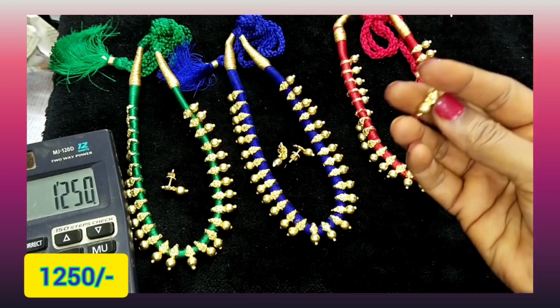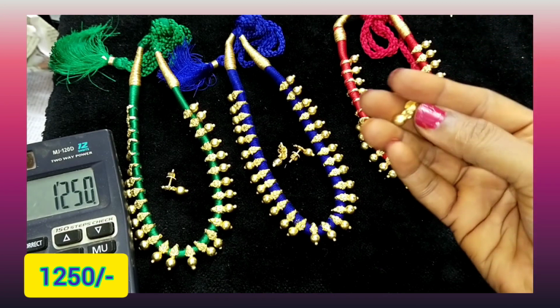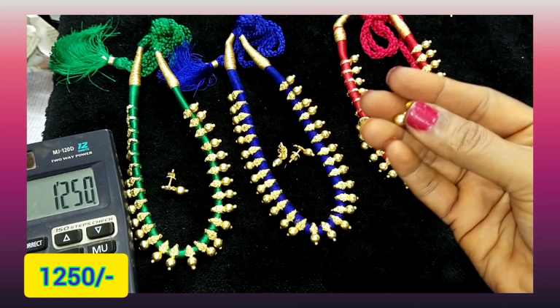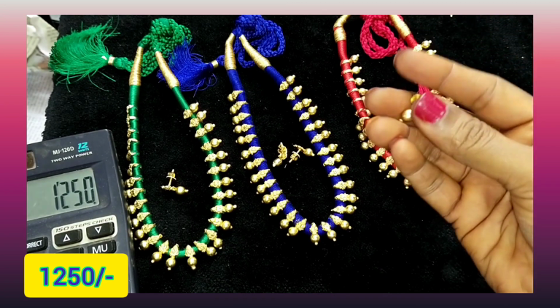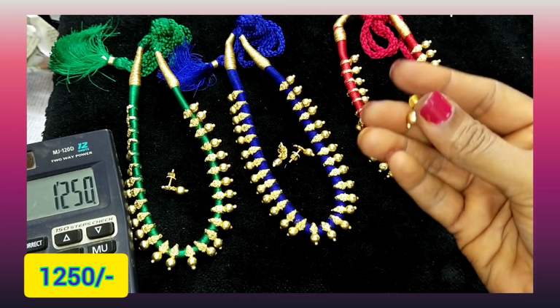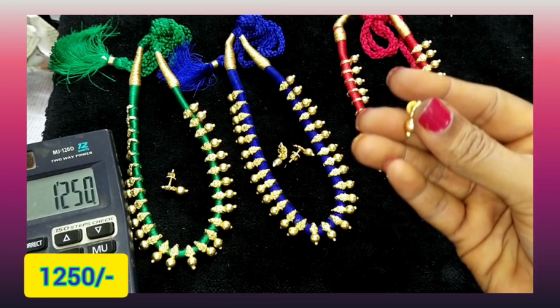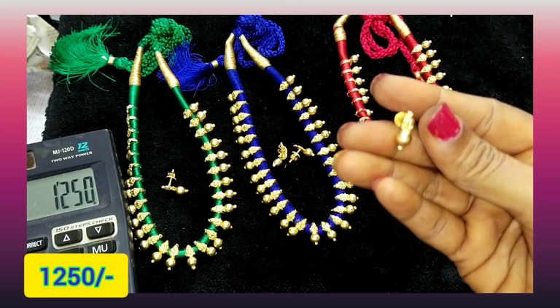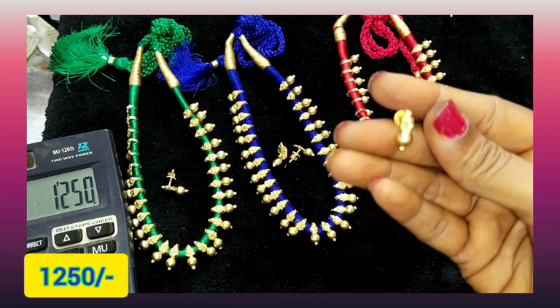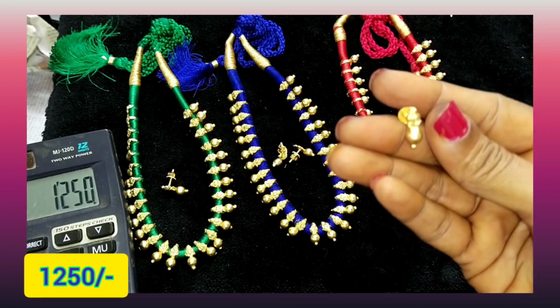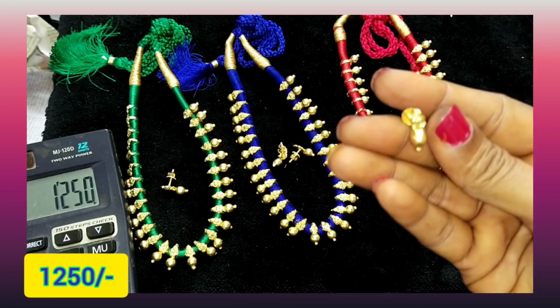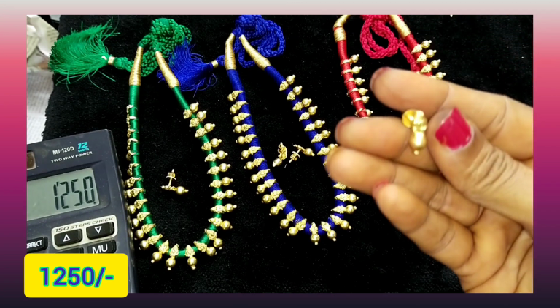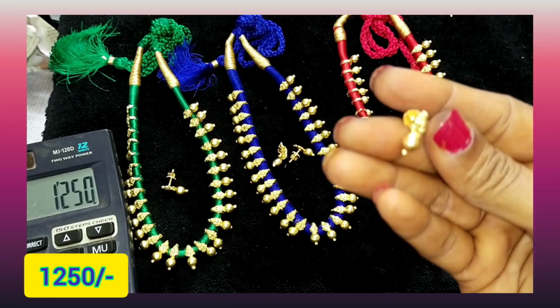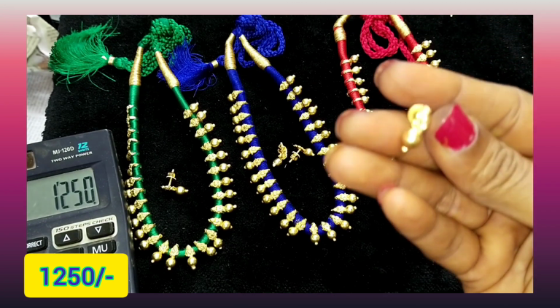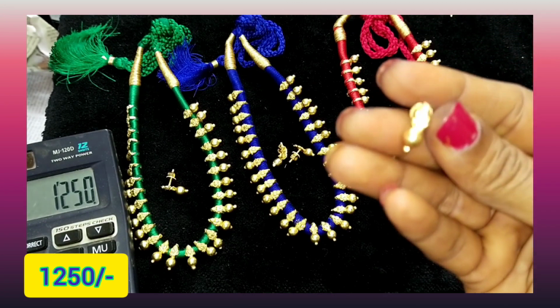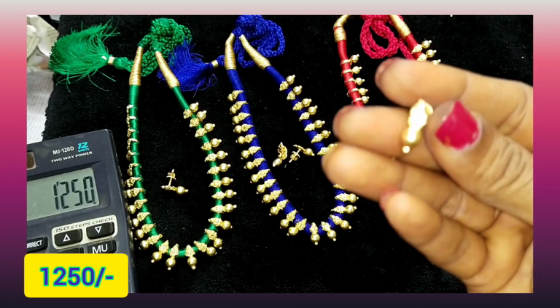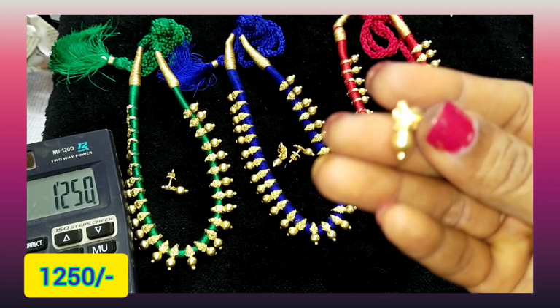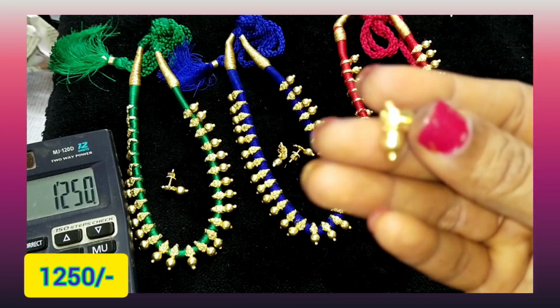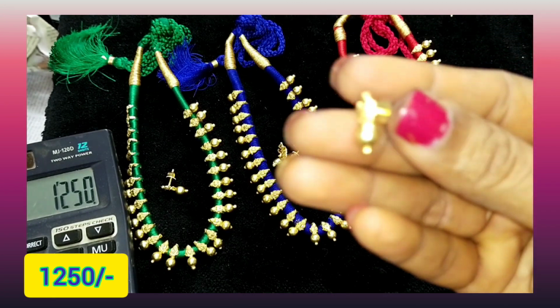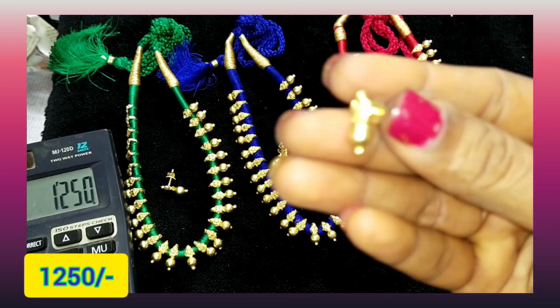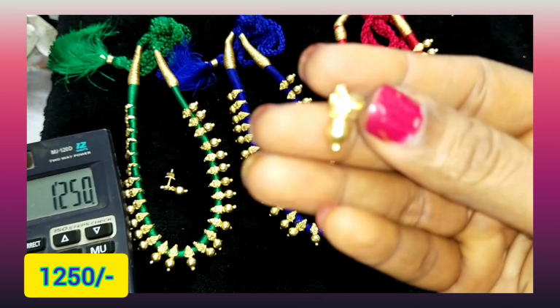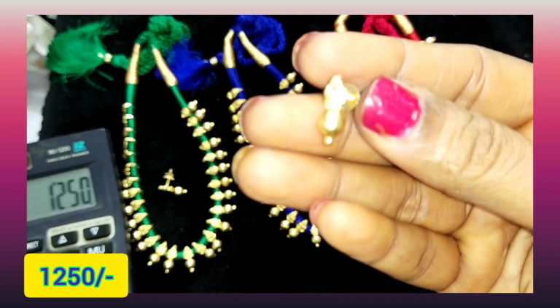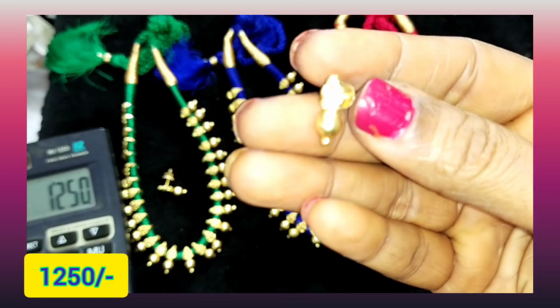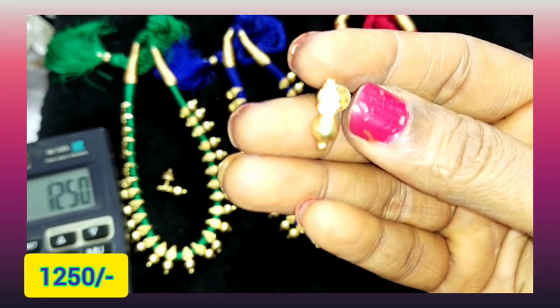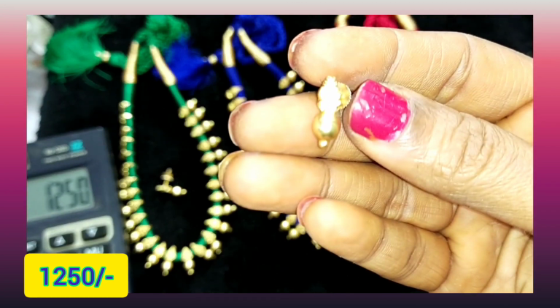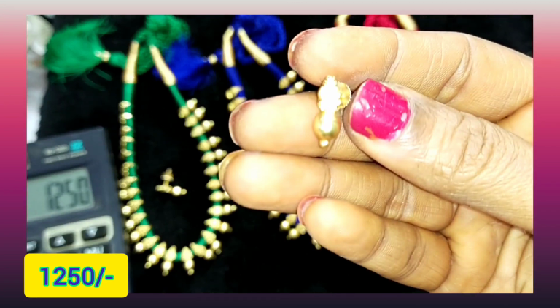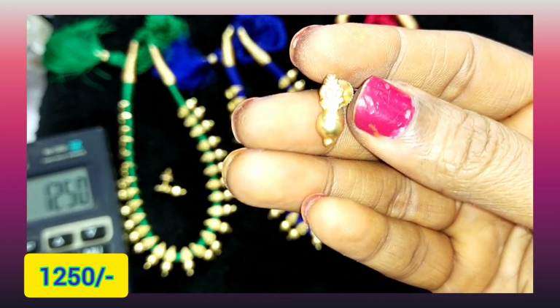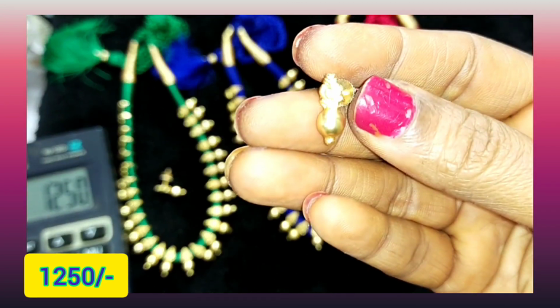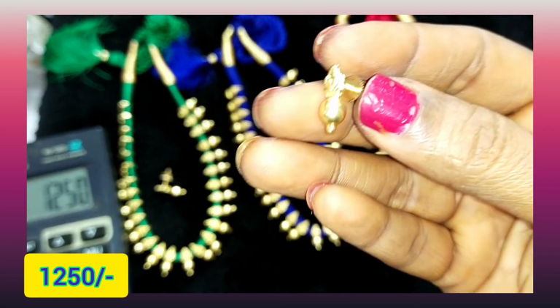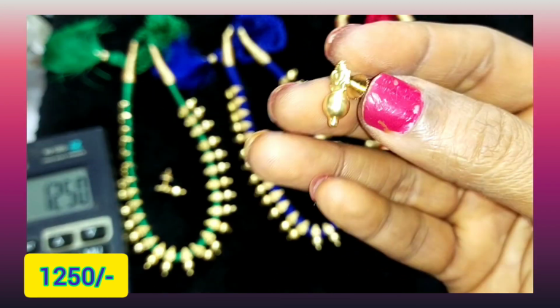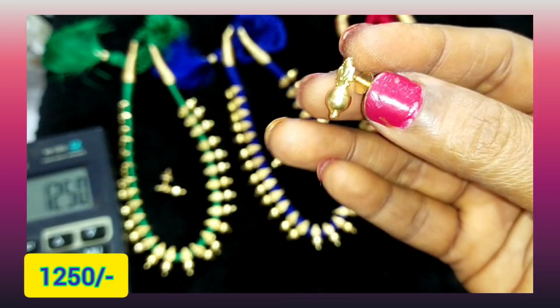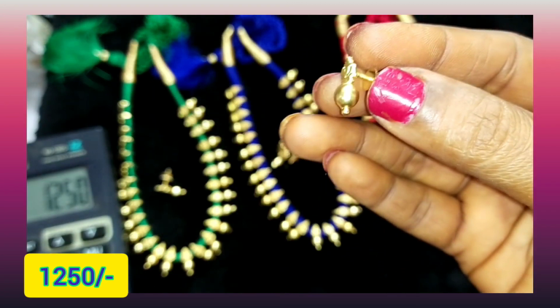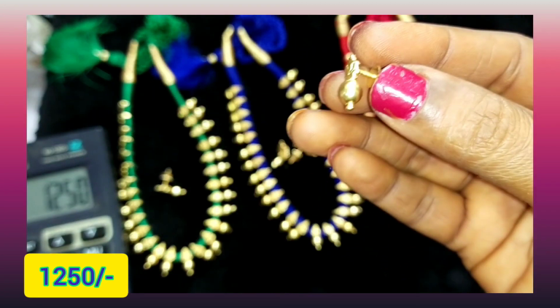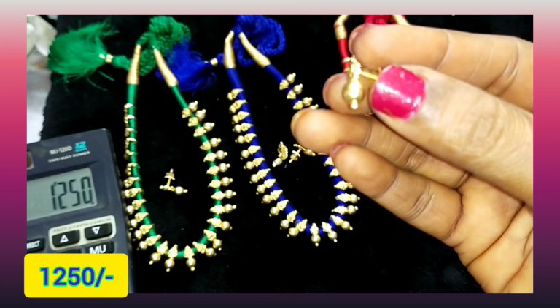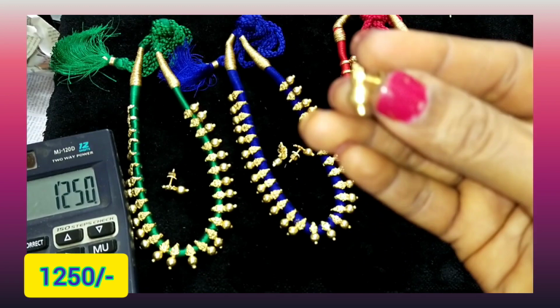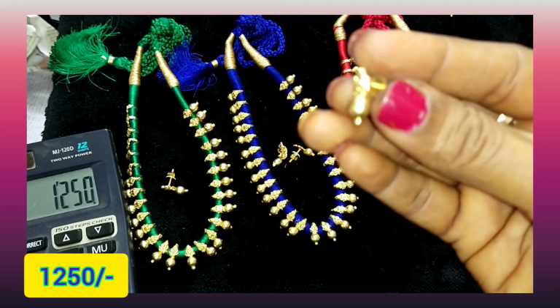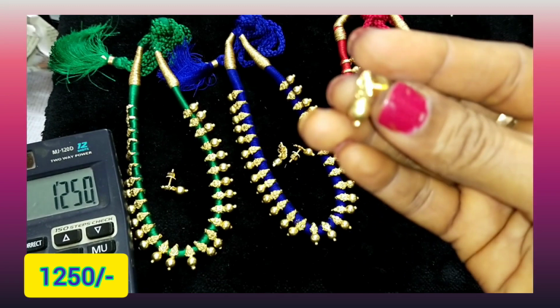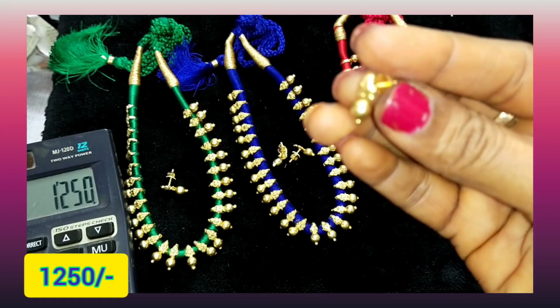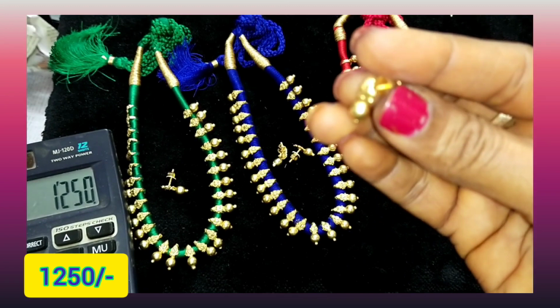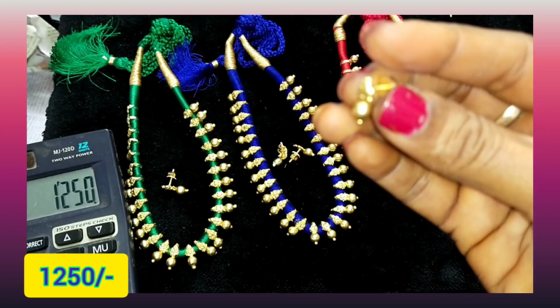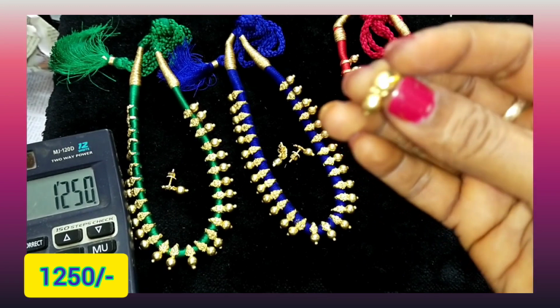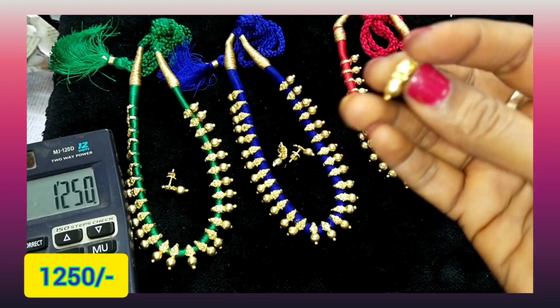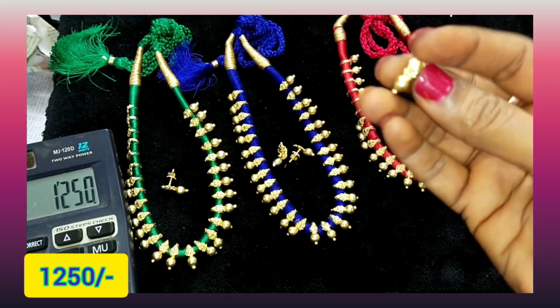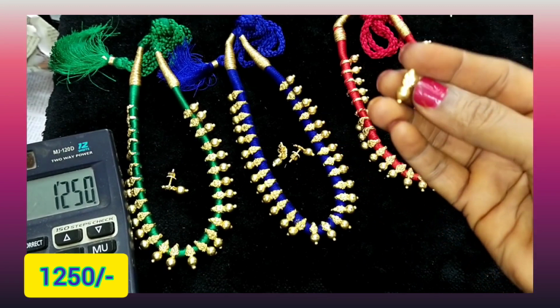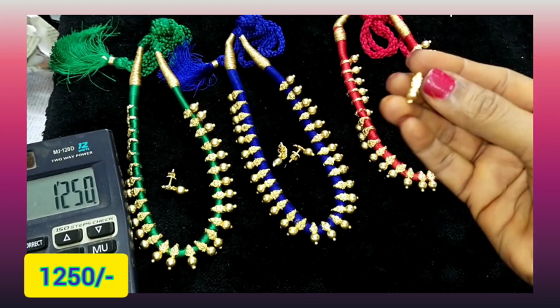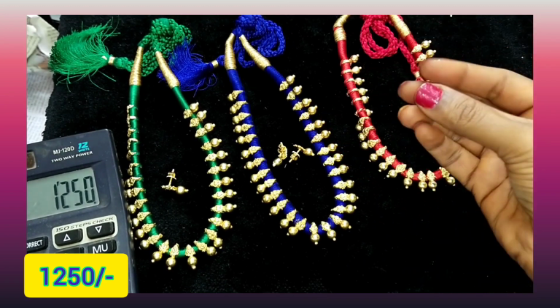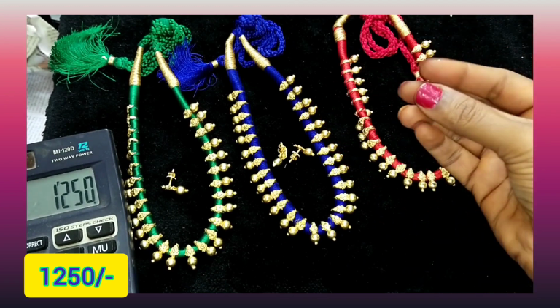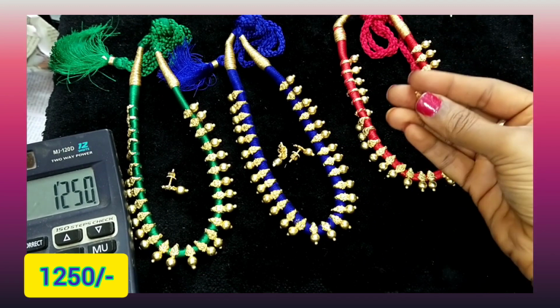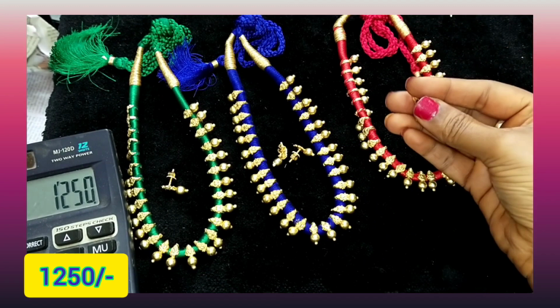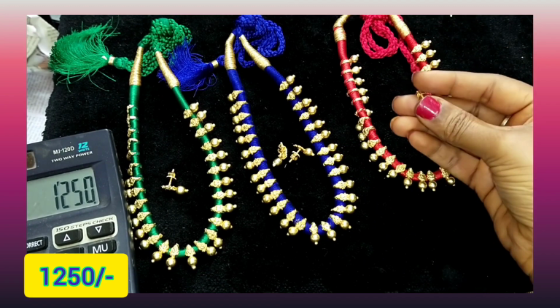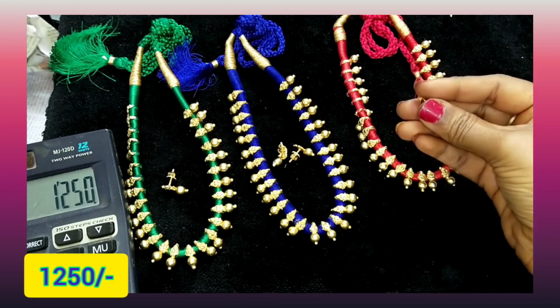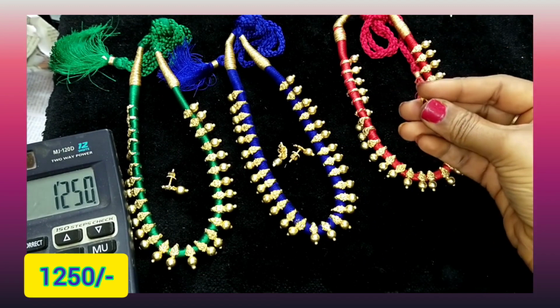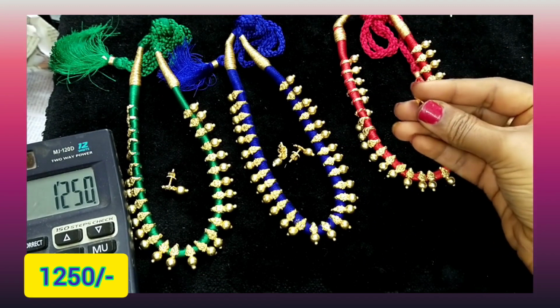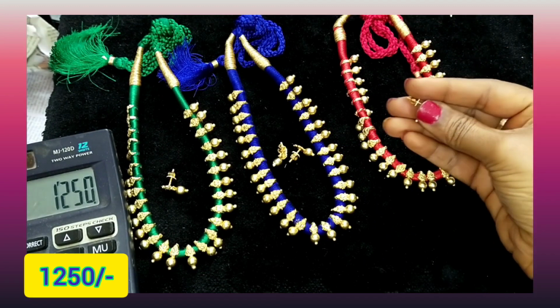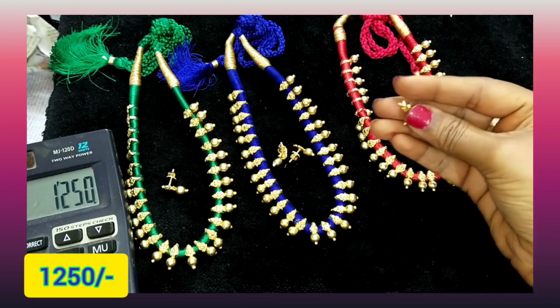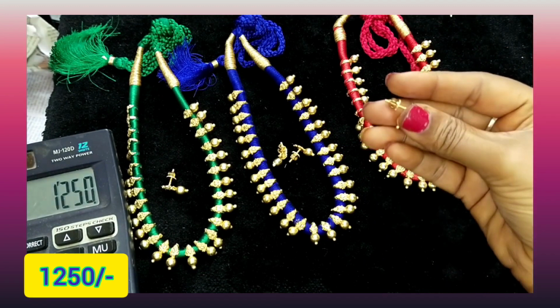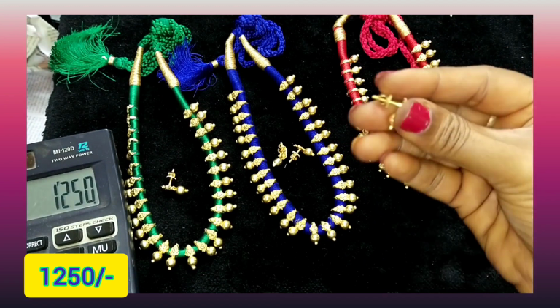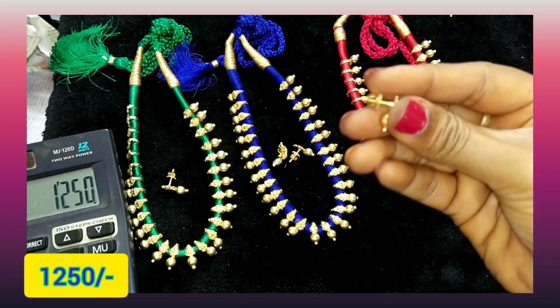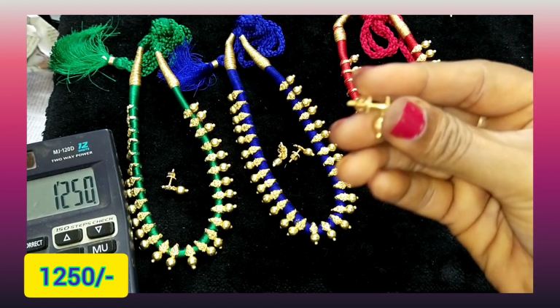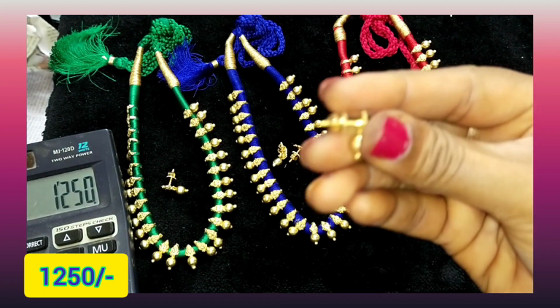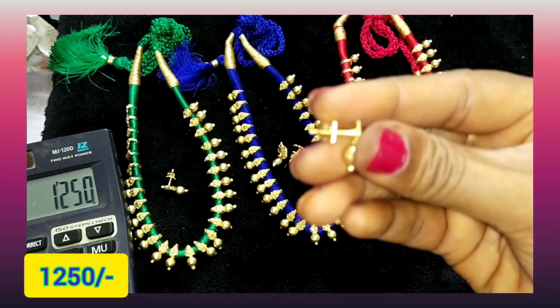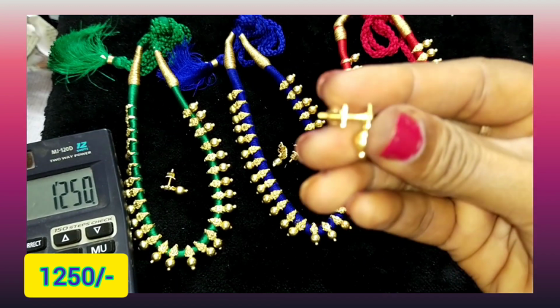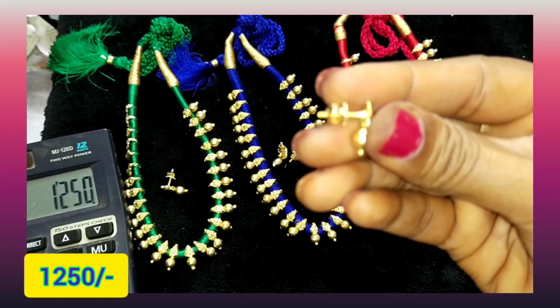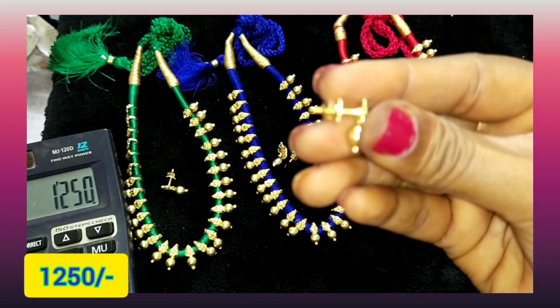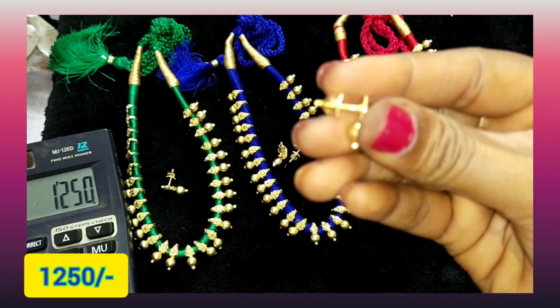1250 free shipping. Earrings would be cute earrings, gold finish — screw back earrings.